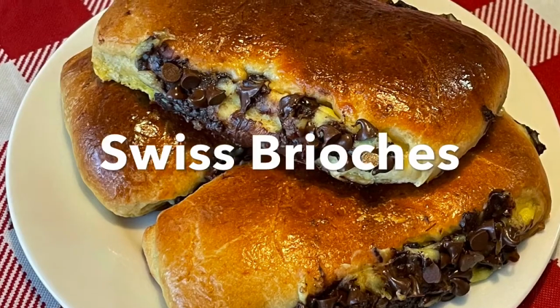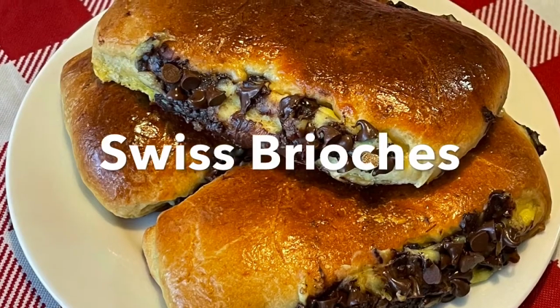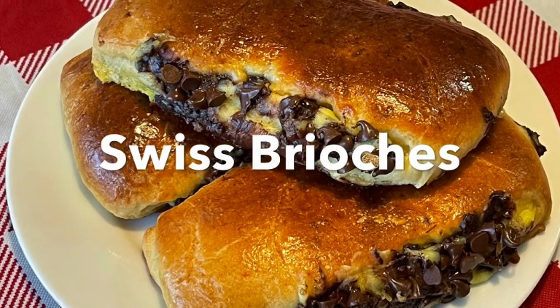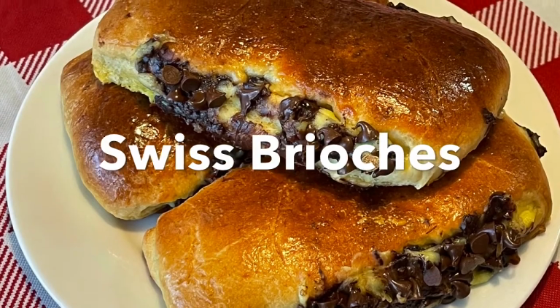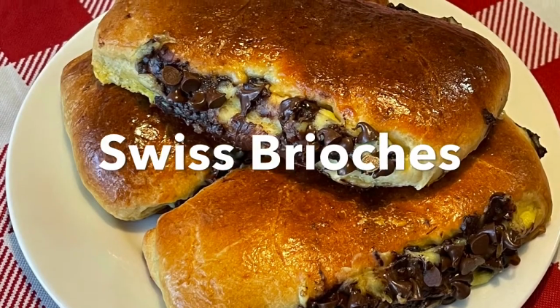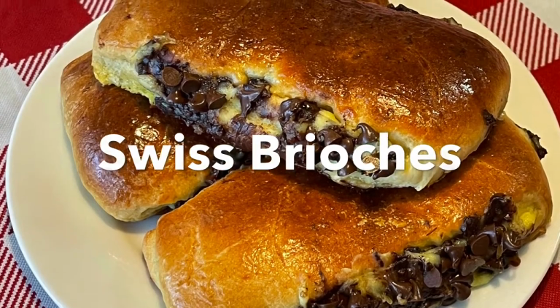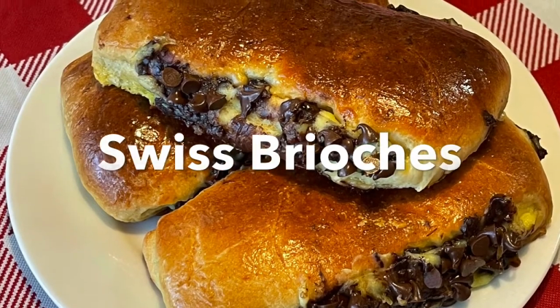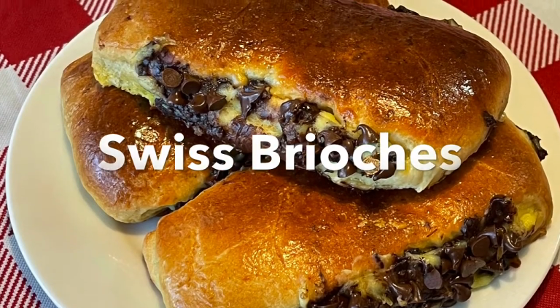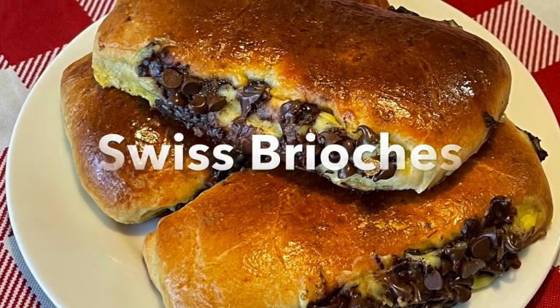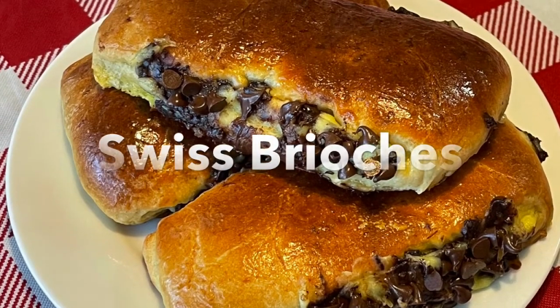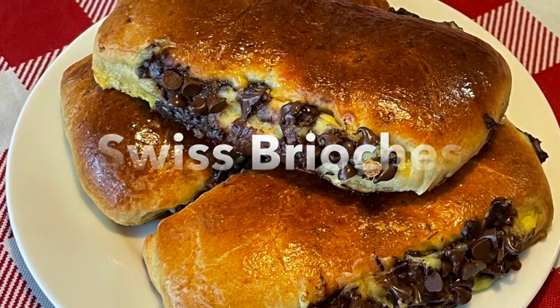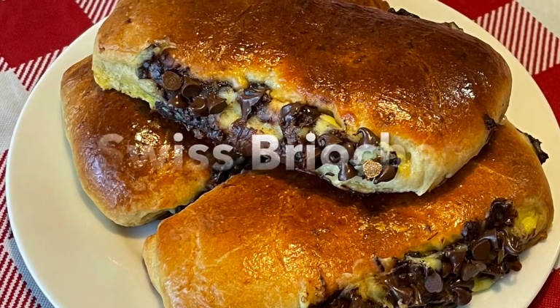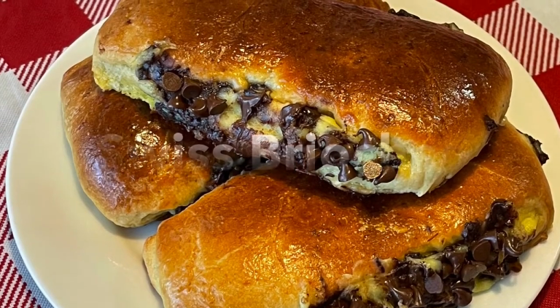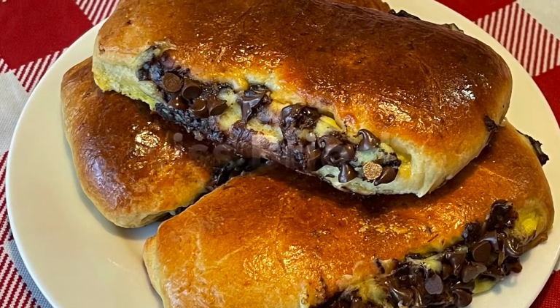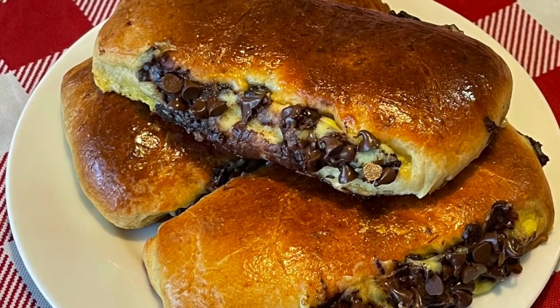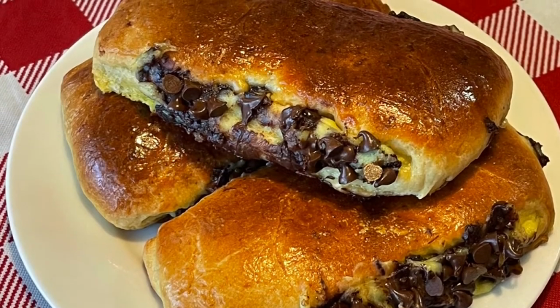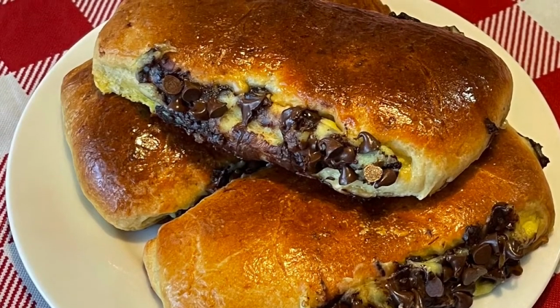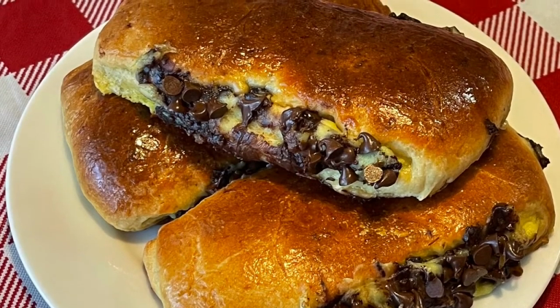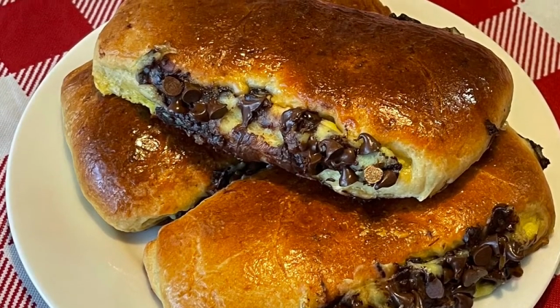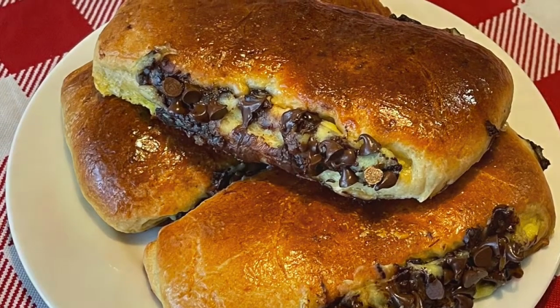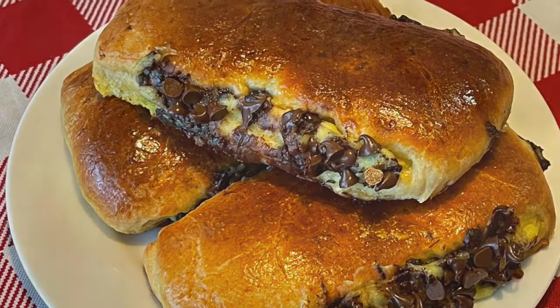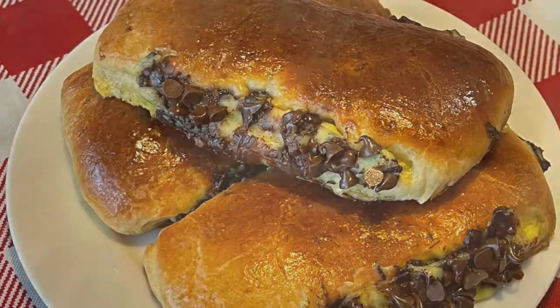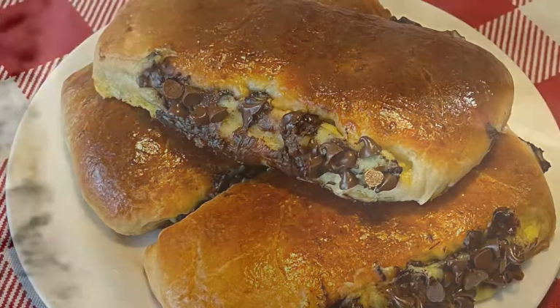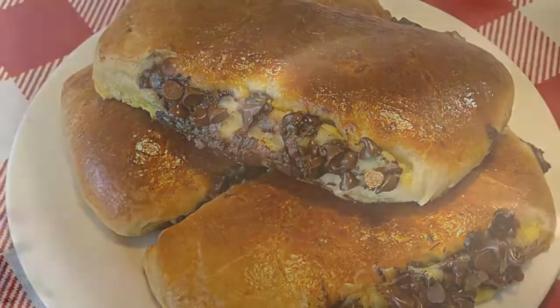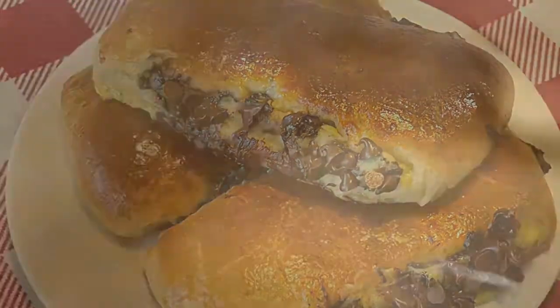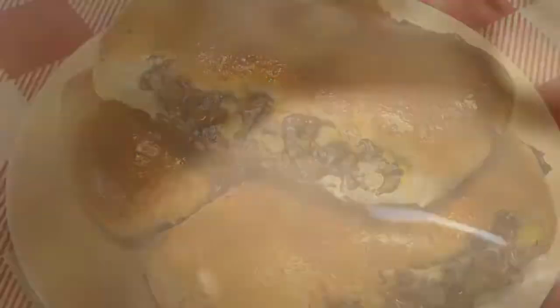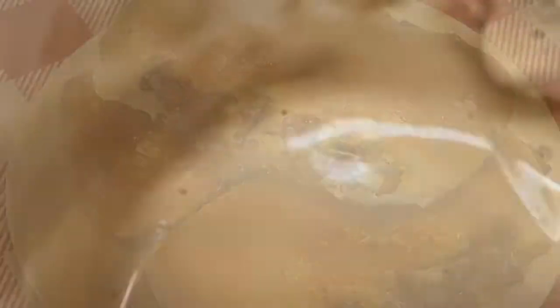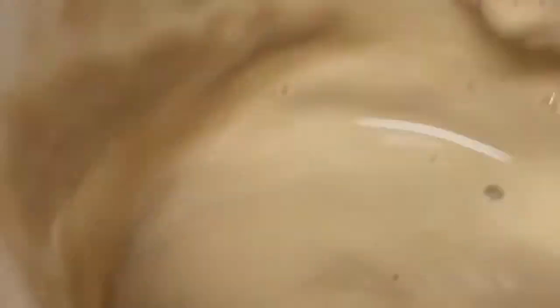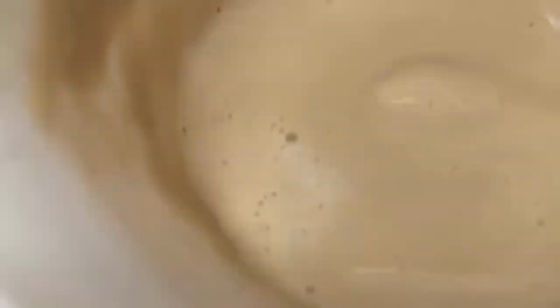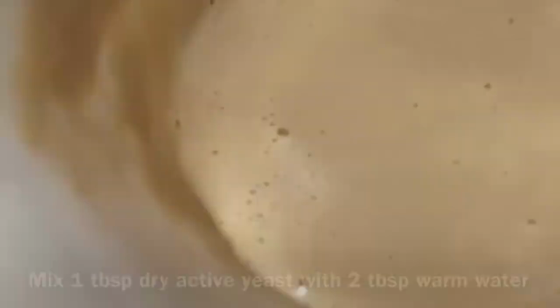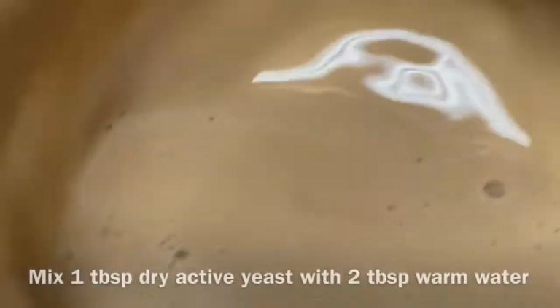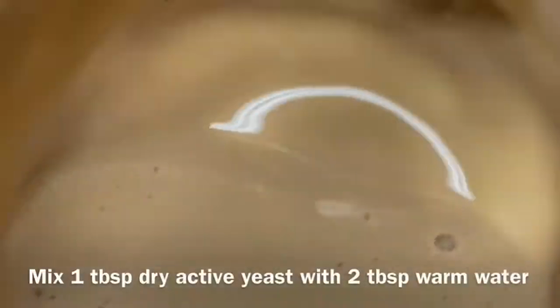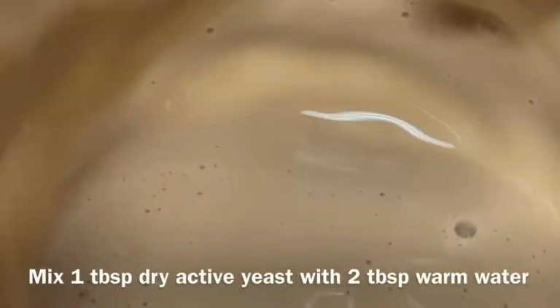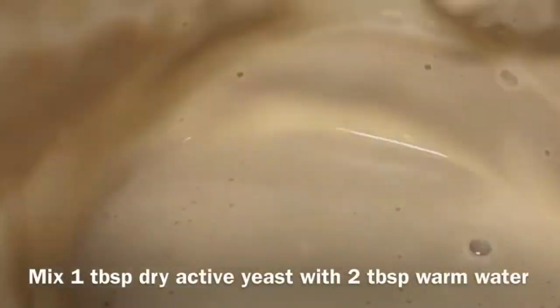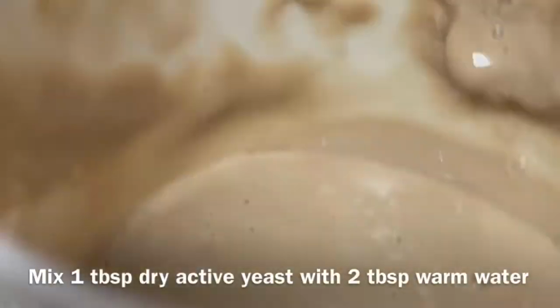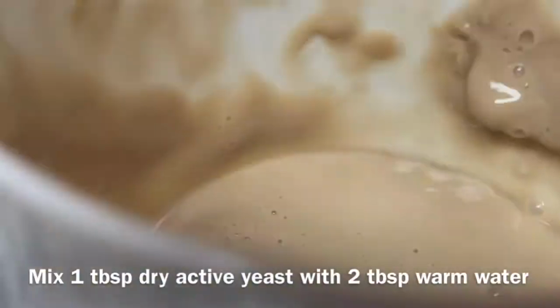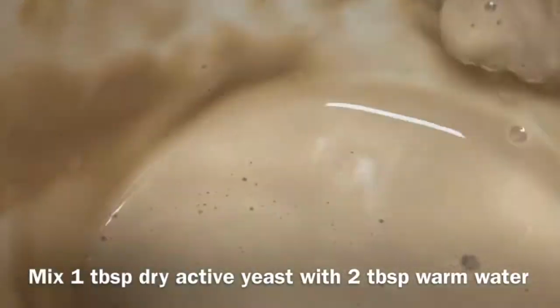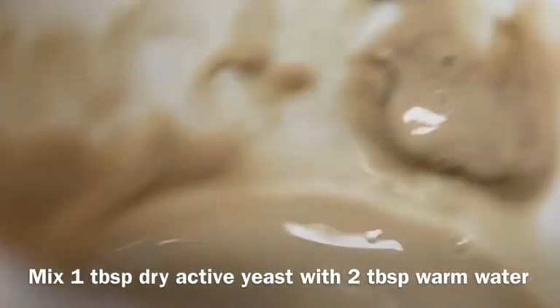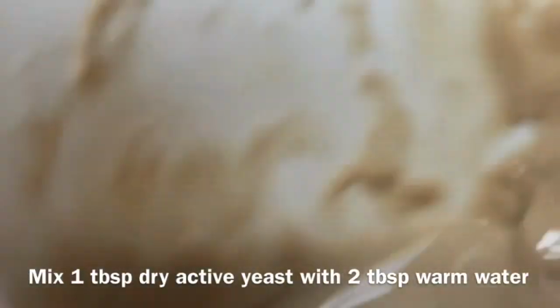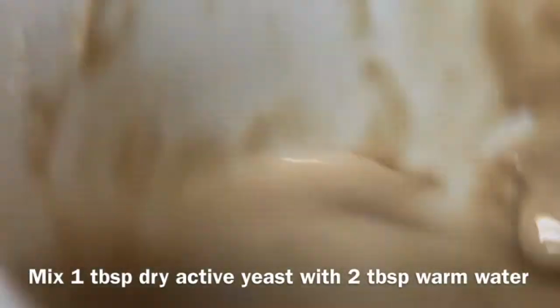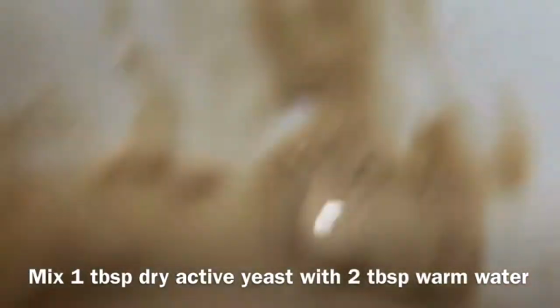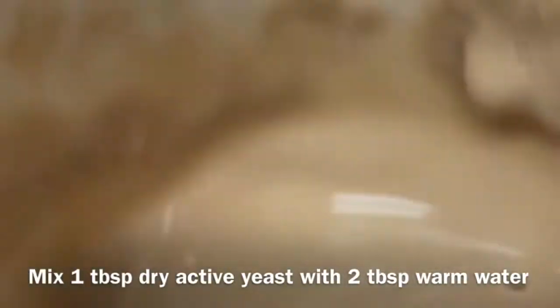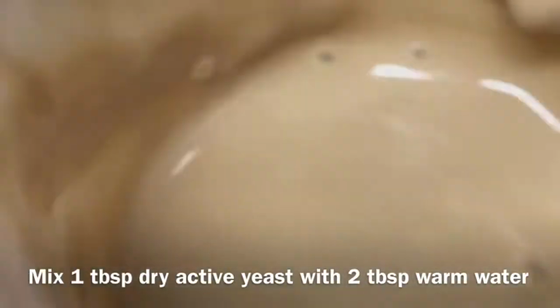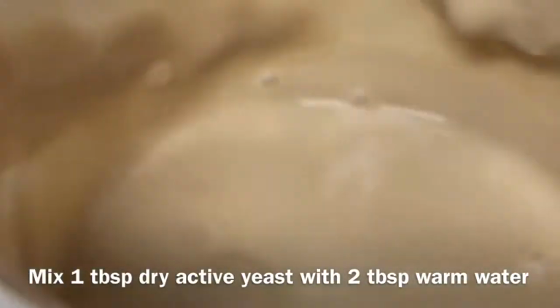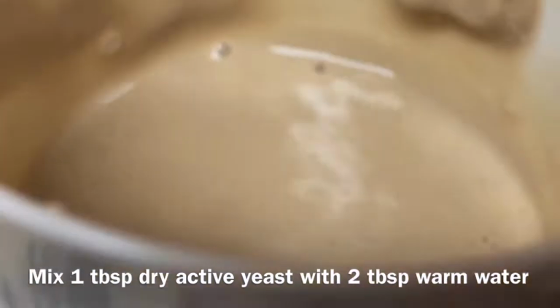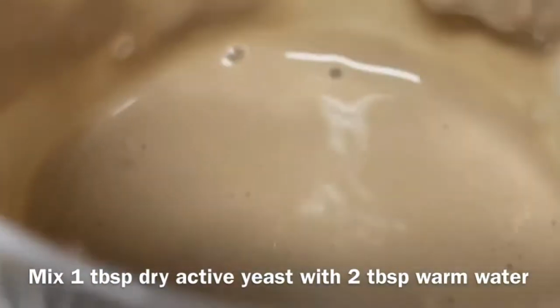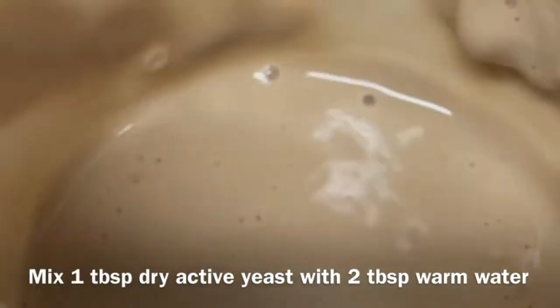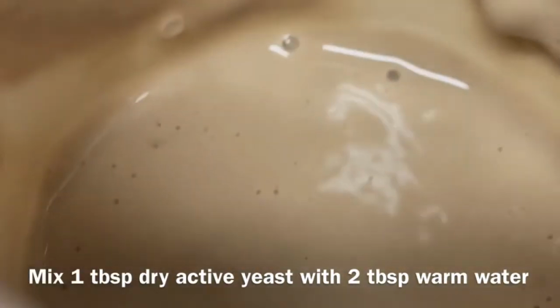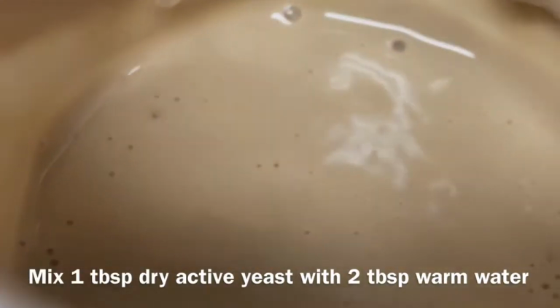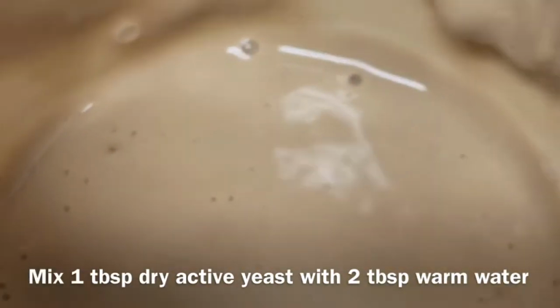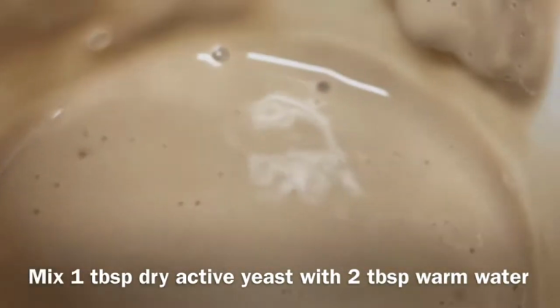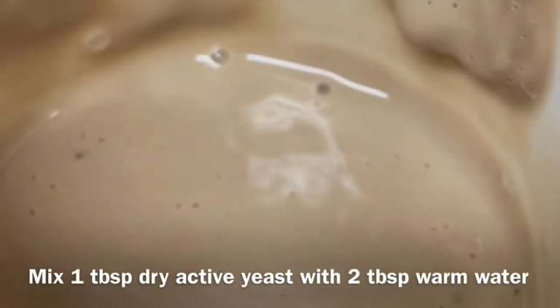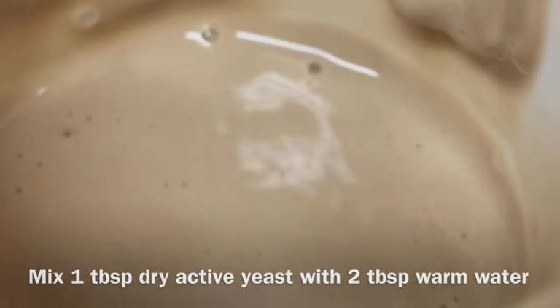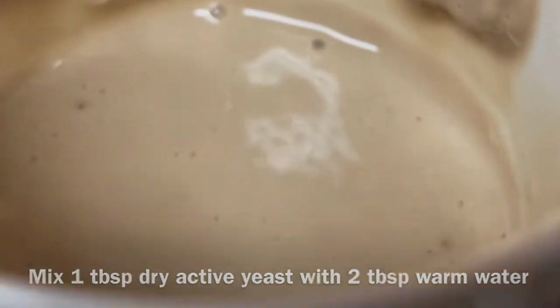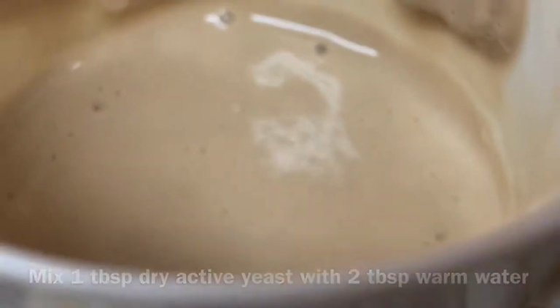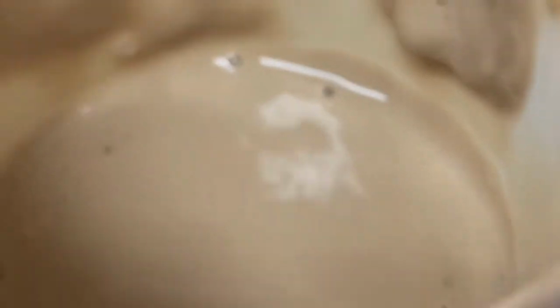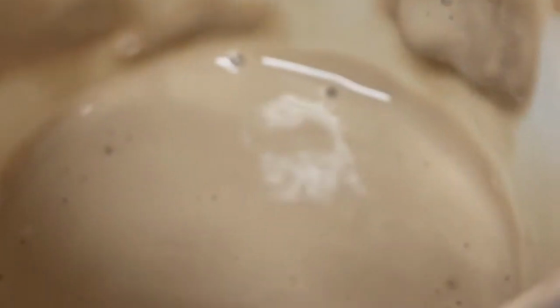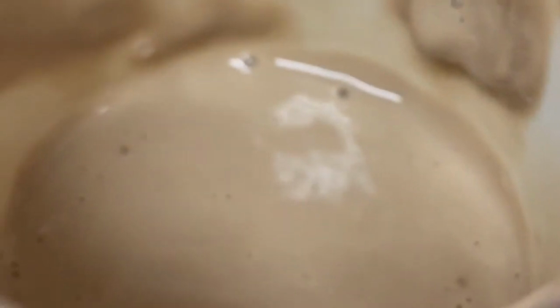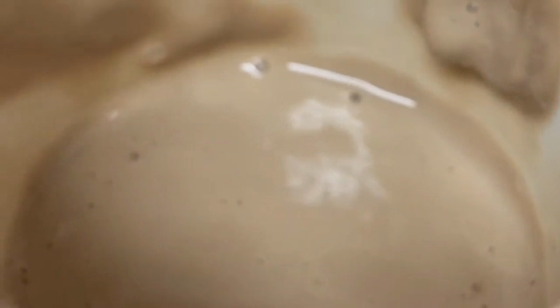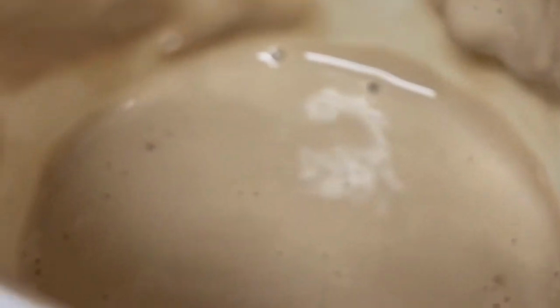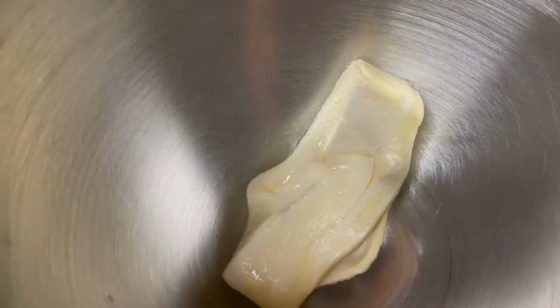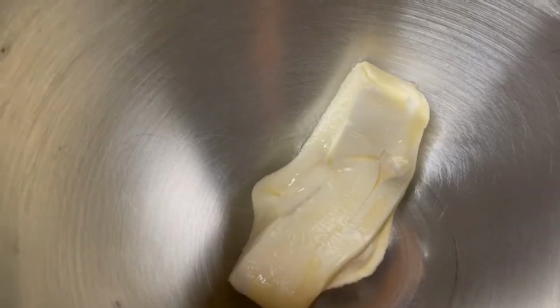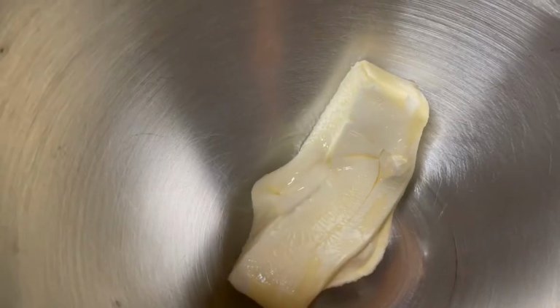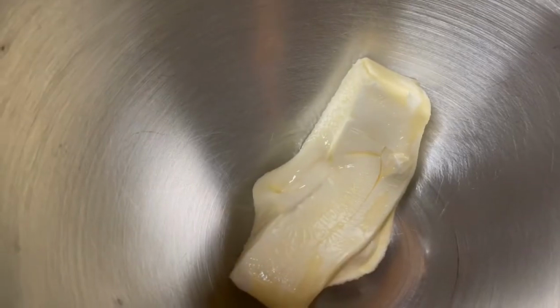In a cup, put one tablespoon dry active yeast with two tablespoons warm water, mix and let proof.